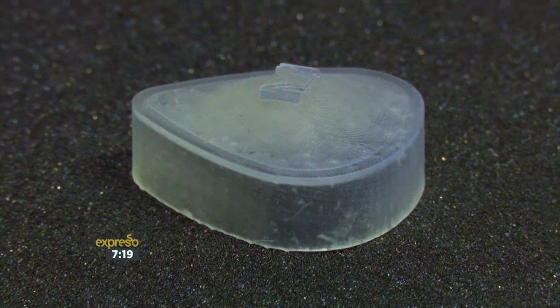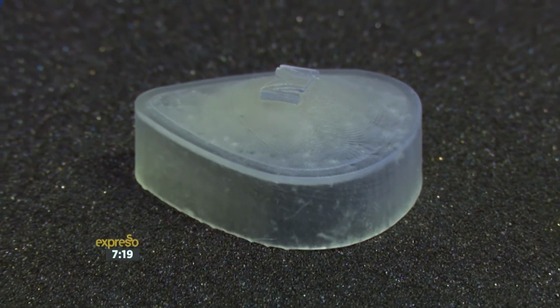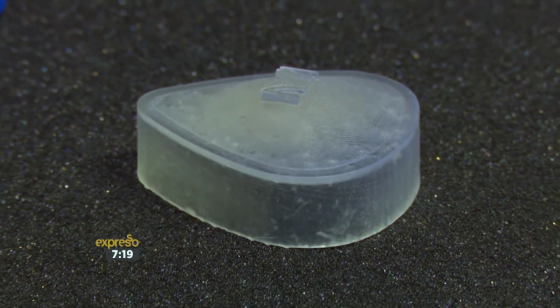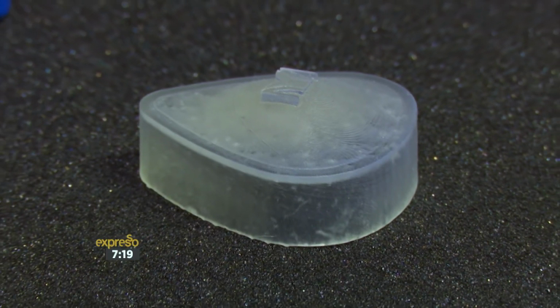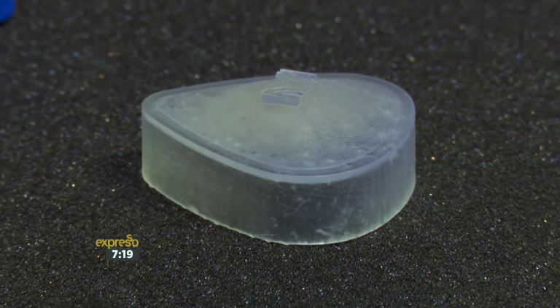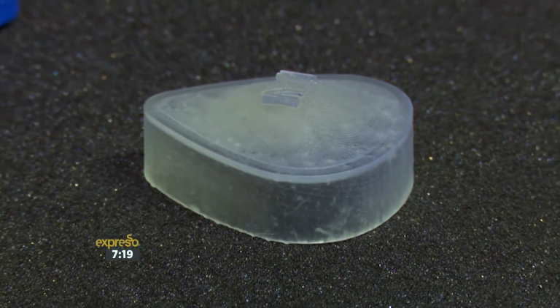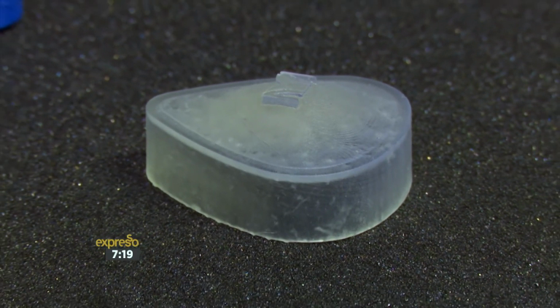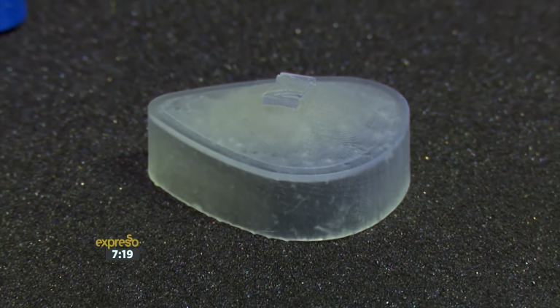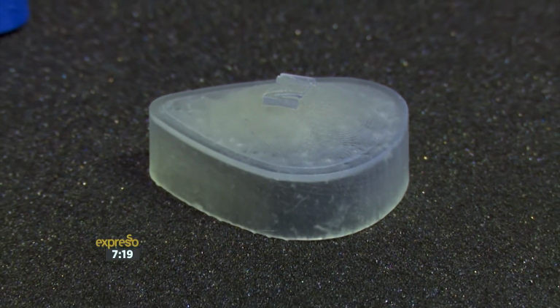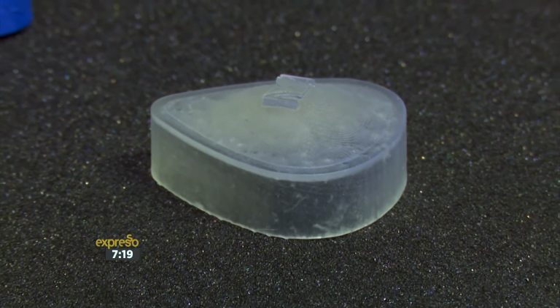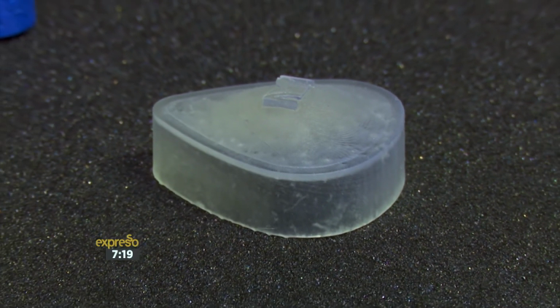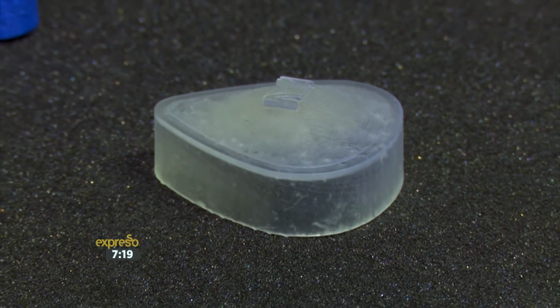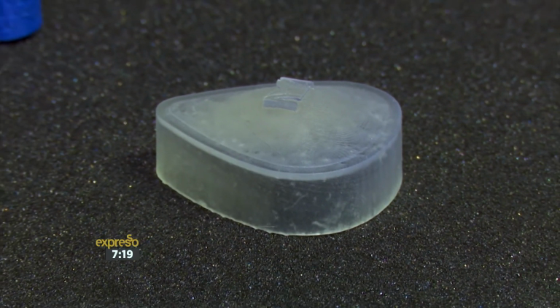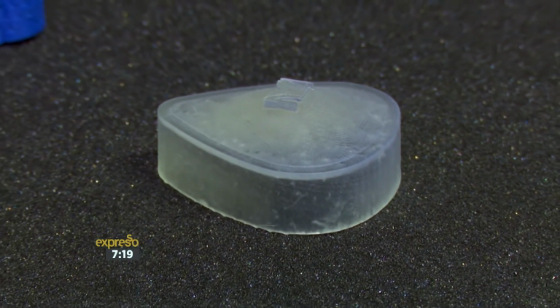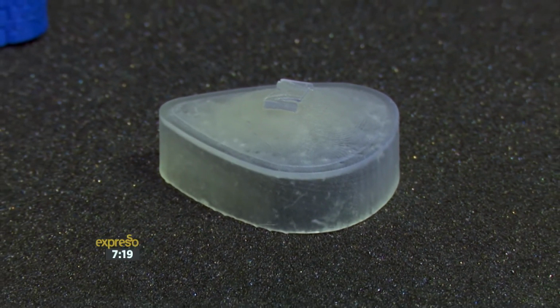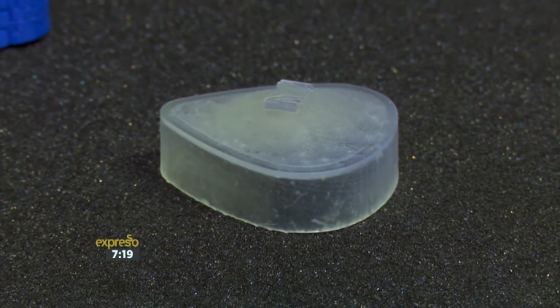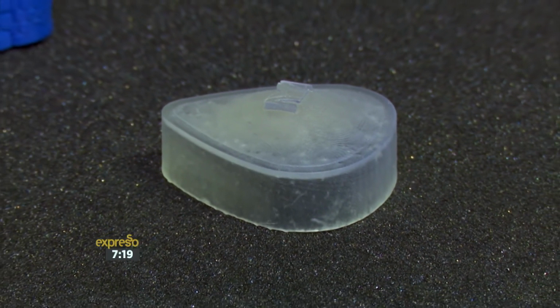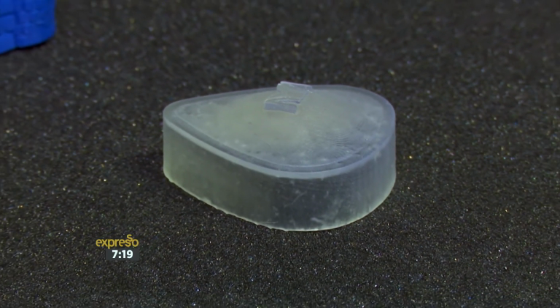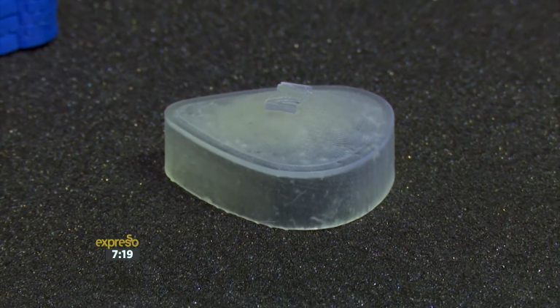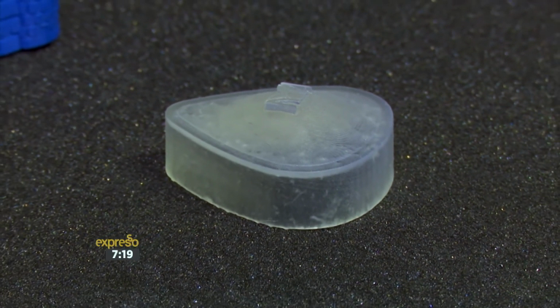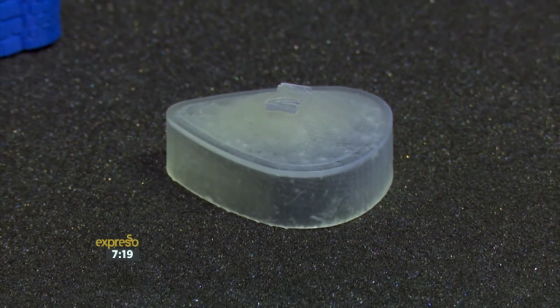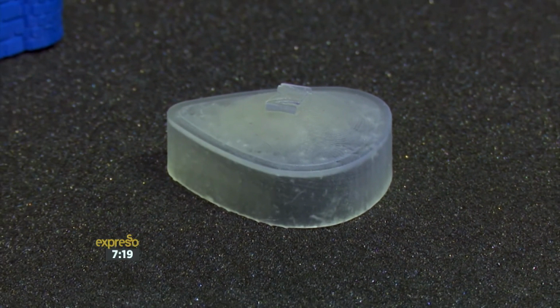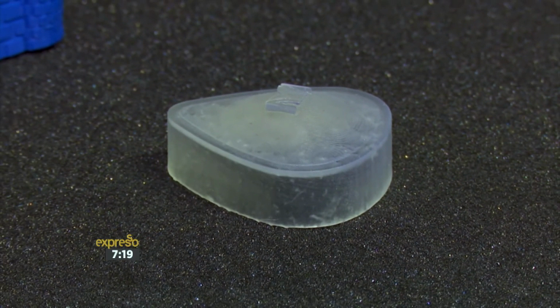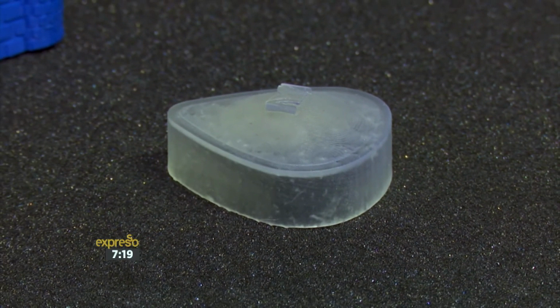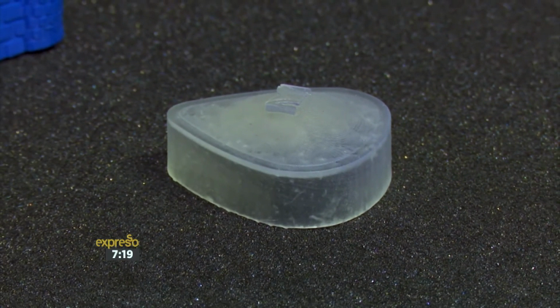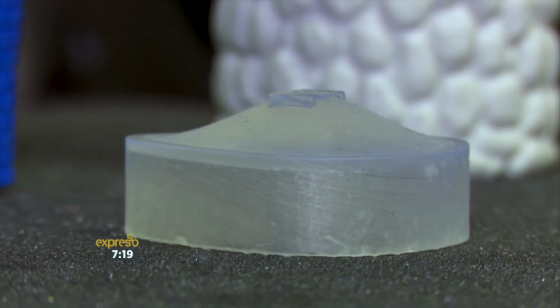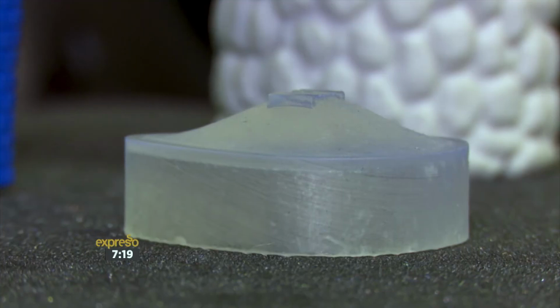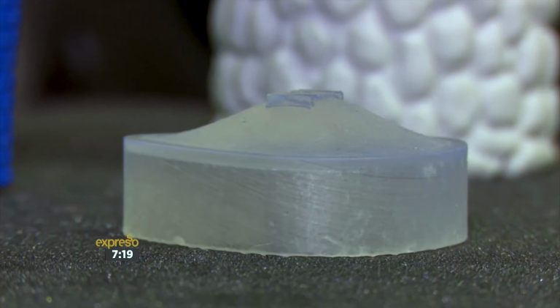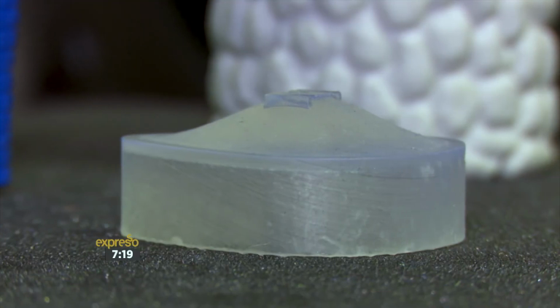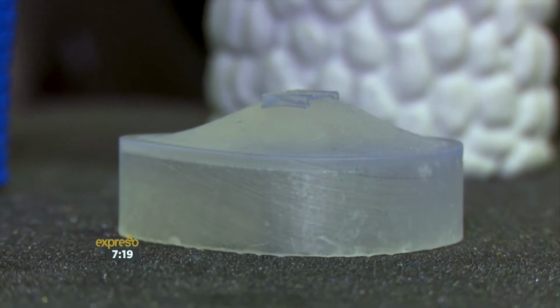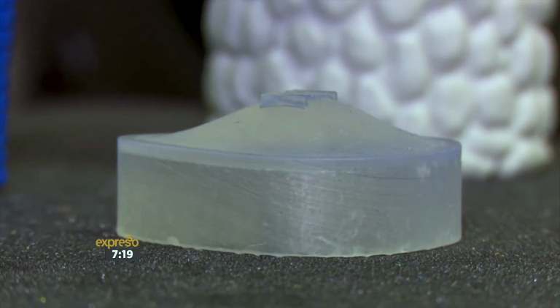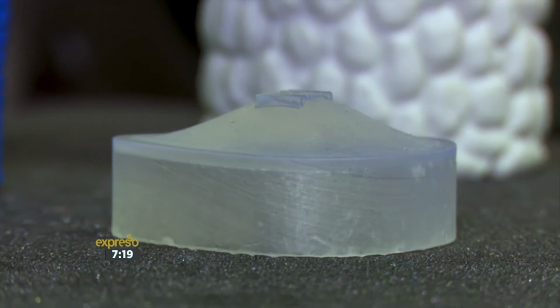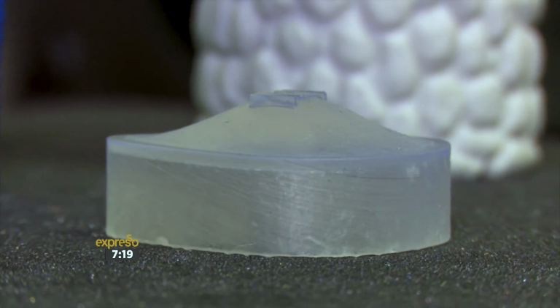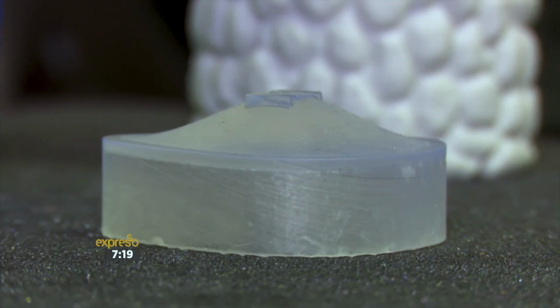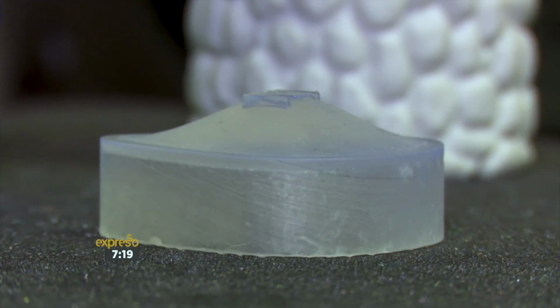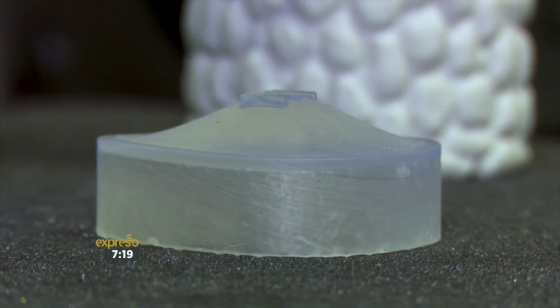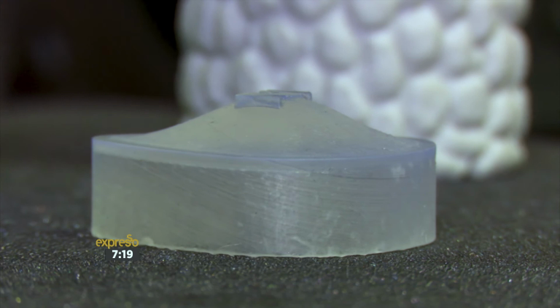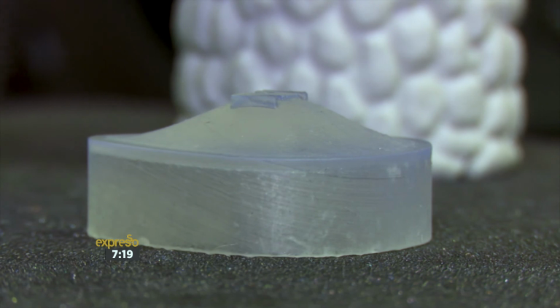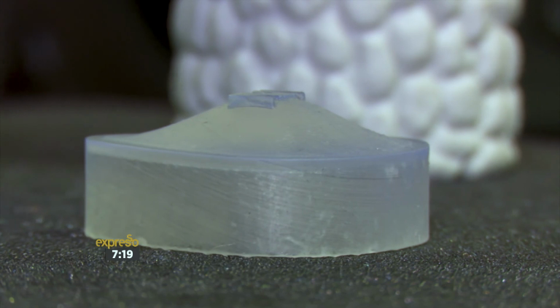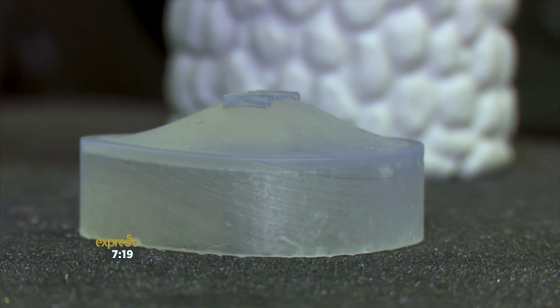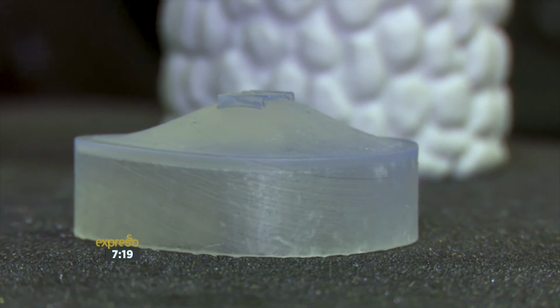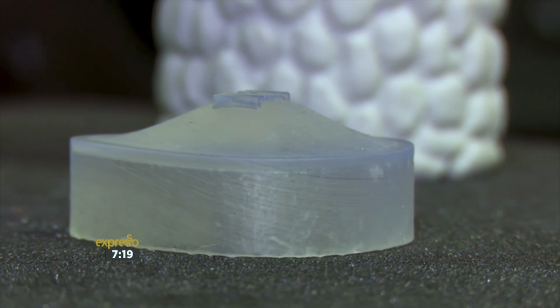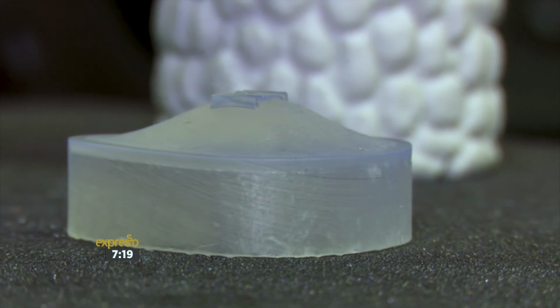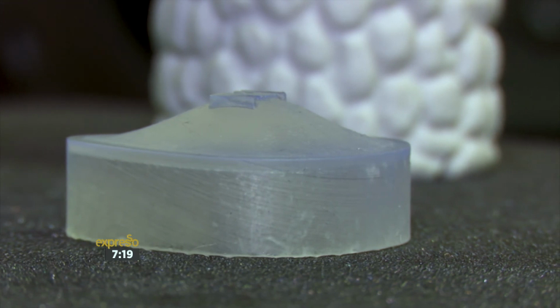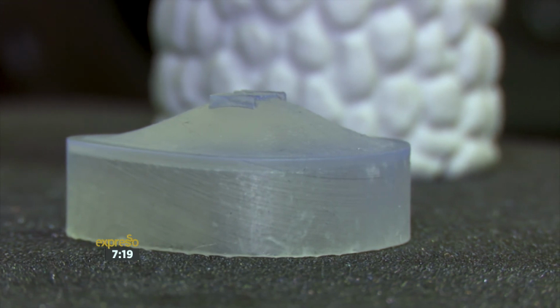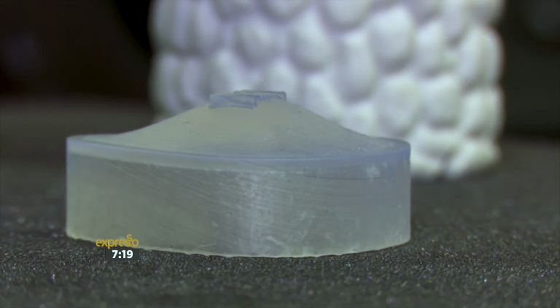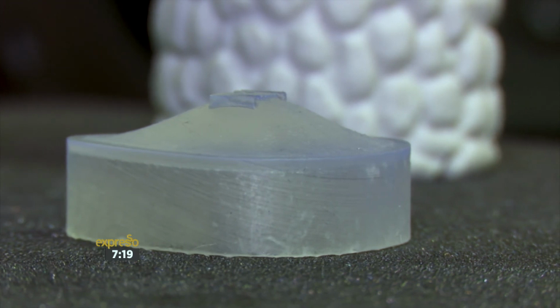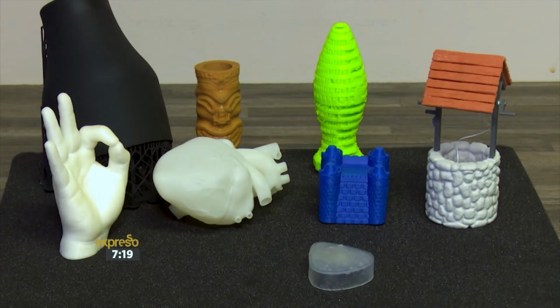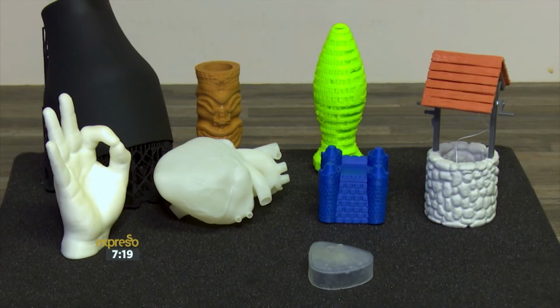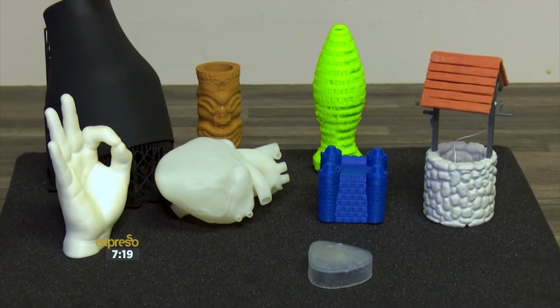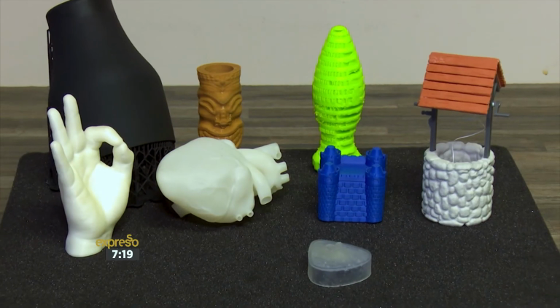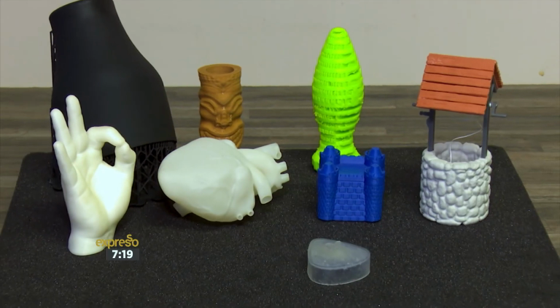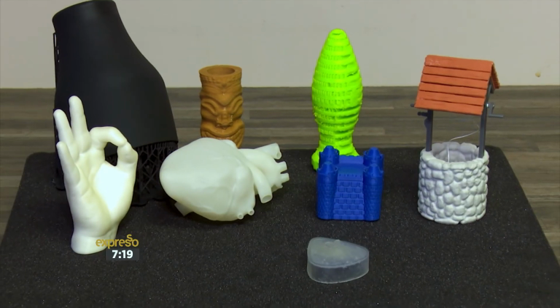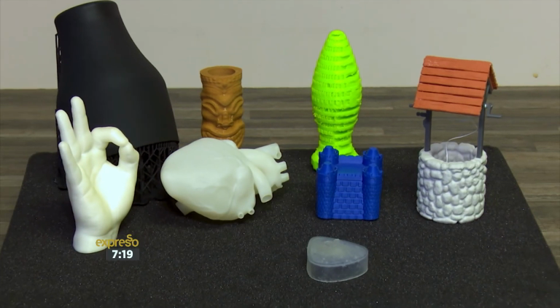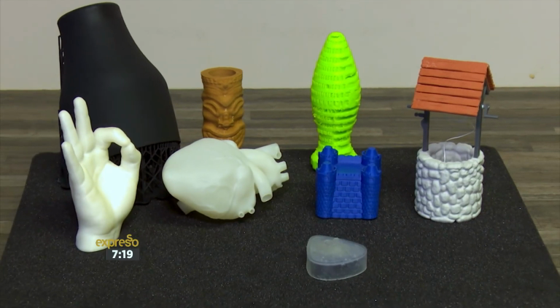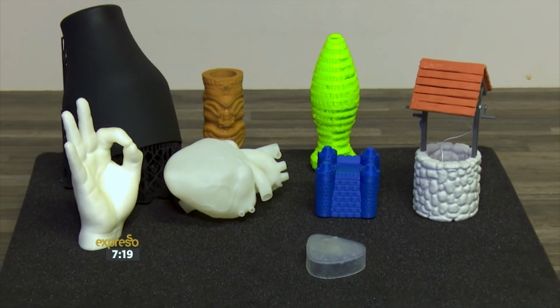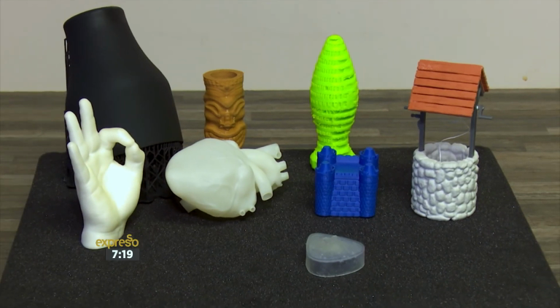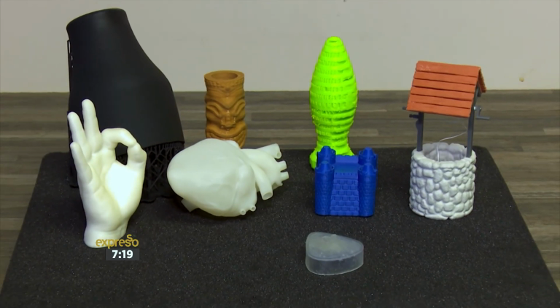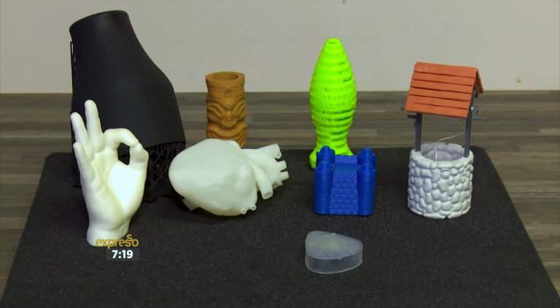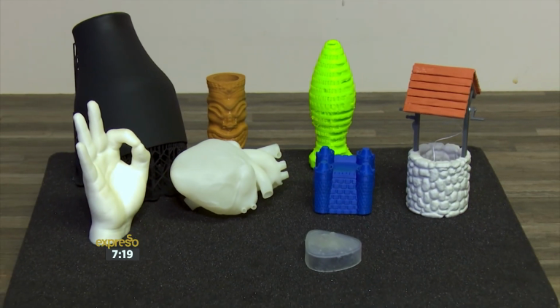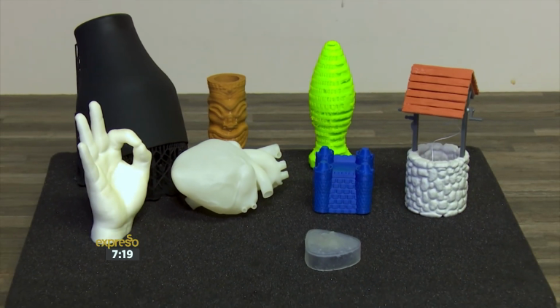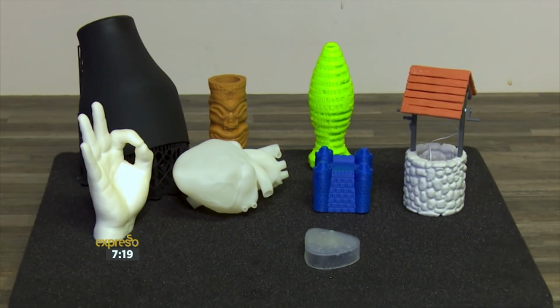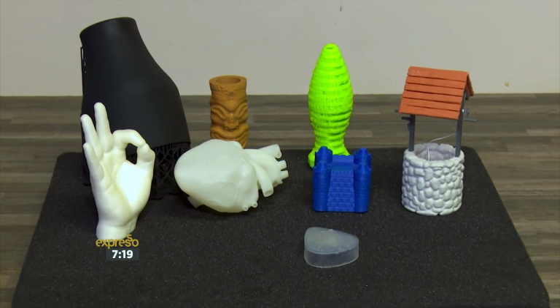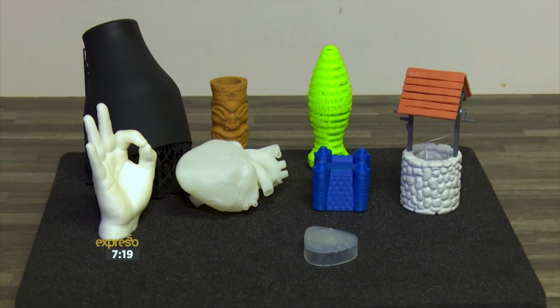Having created one socially impactful business, Nile sees leg prosthetics as the next frontier in 3D printing.